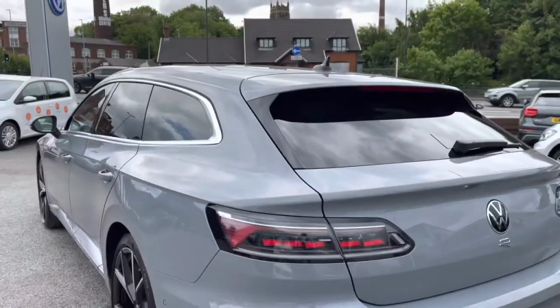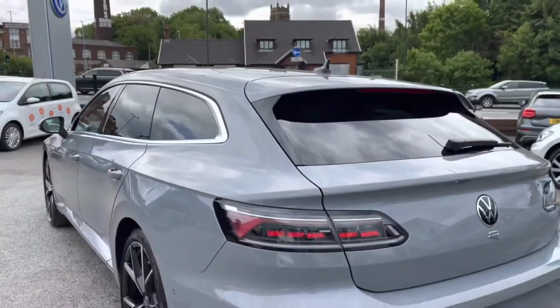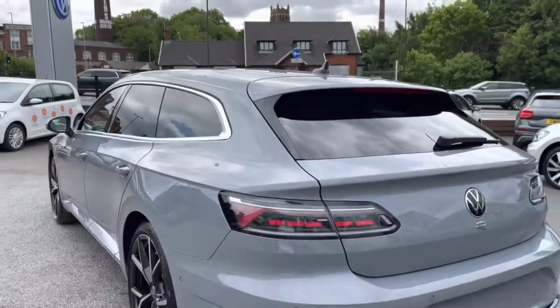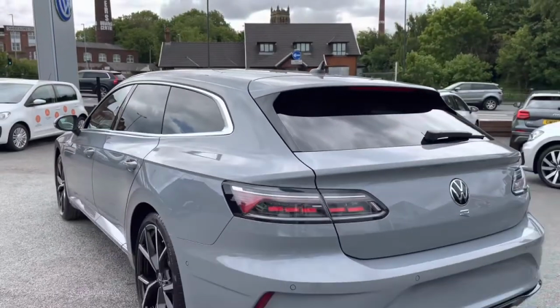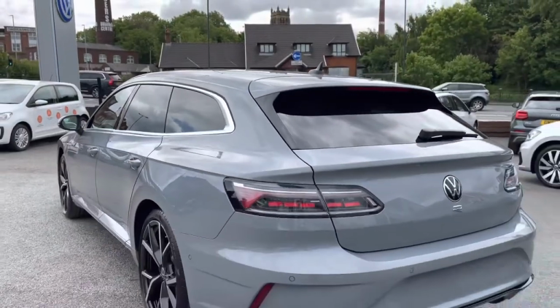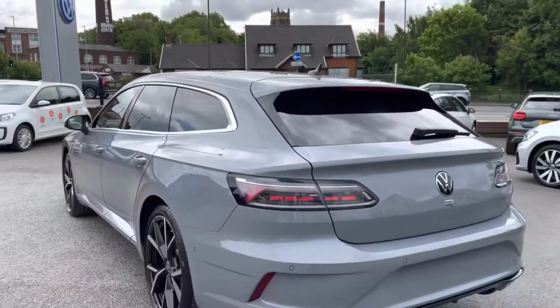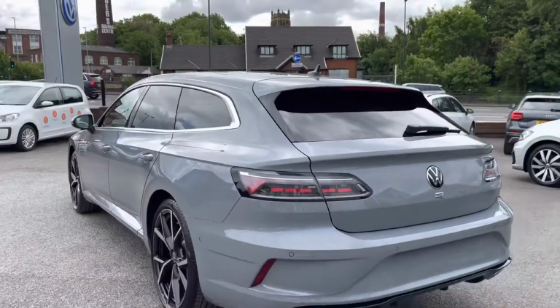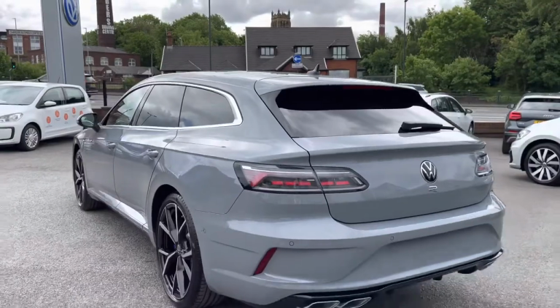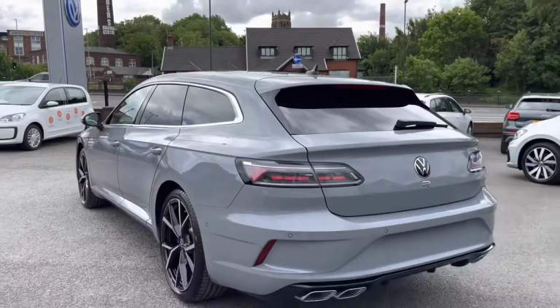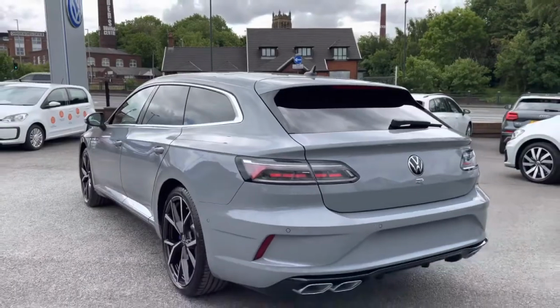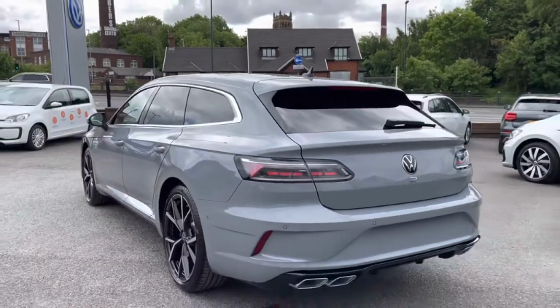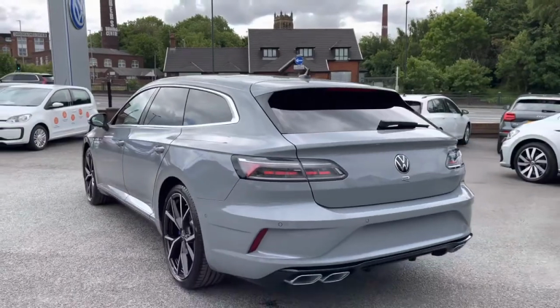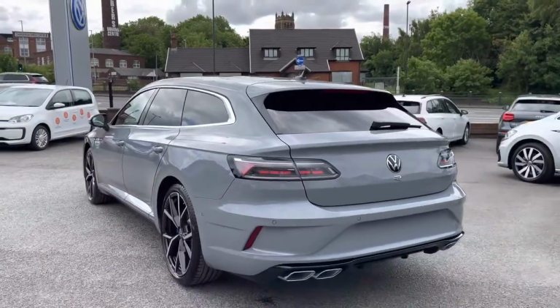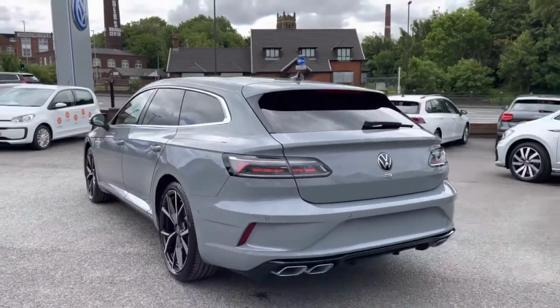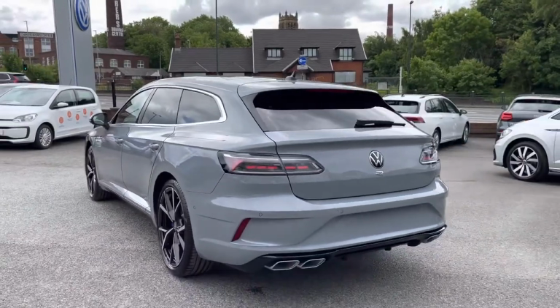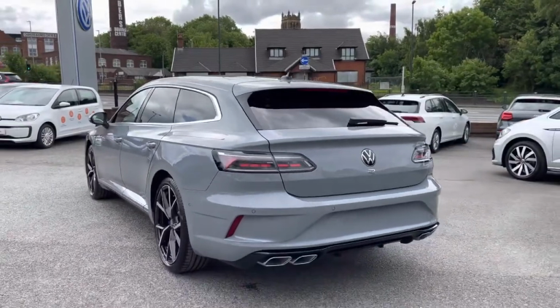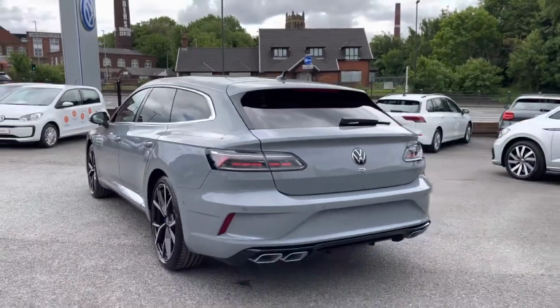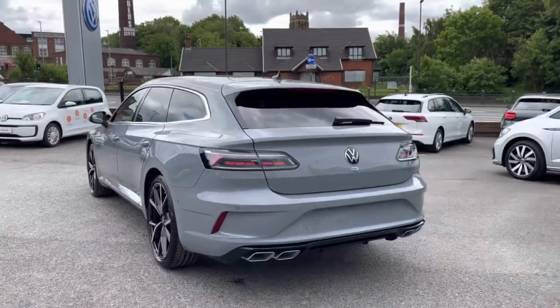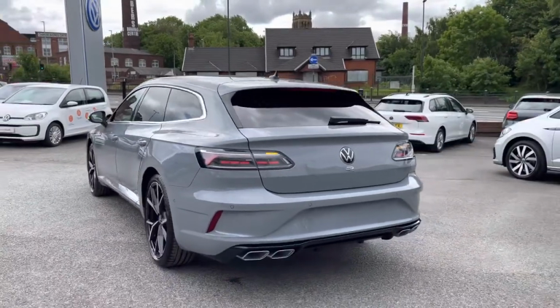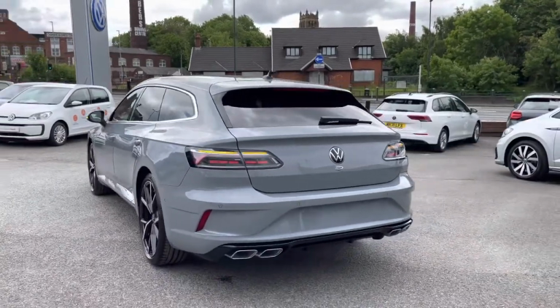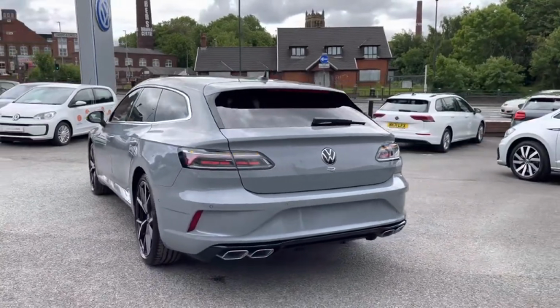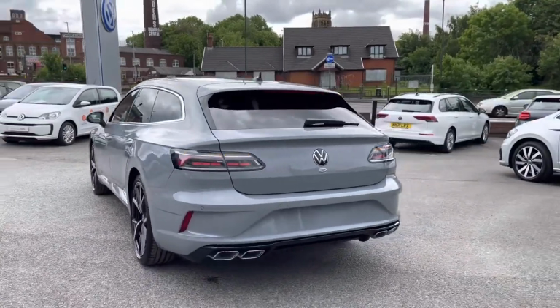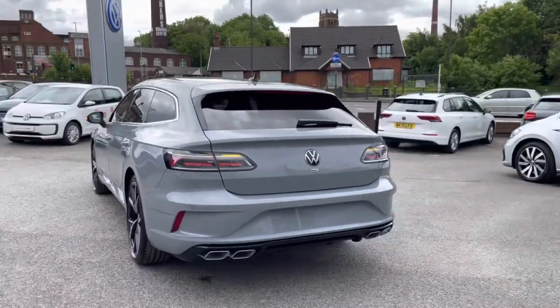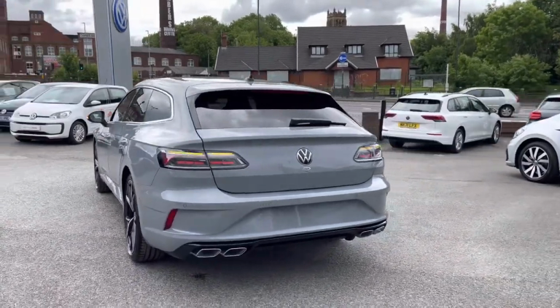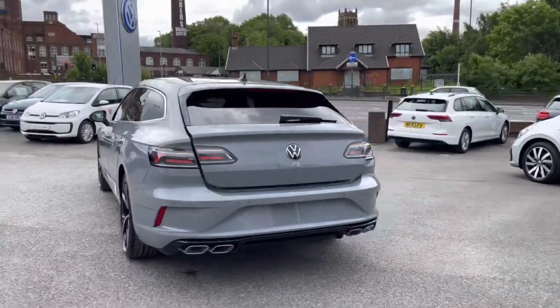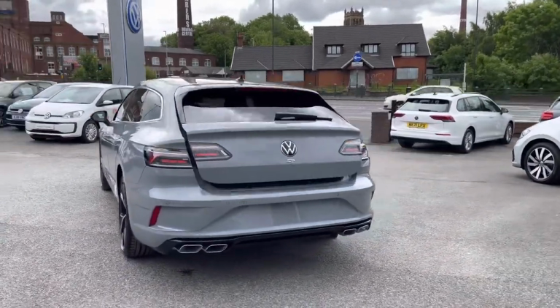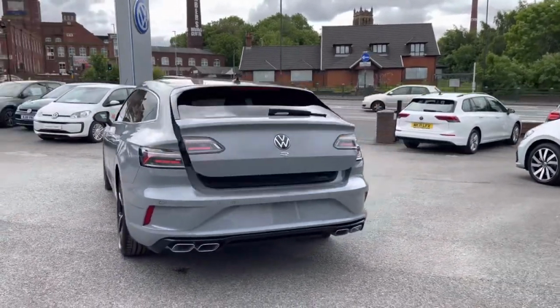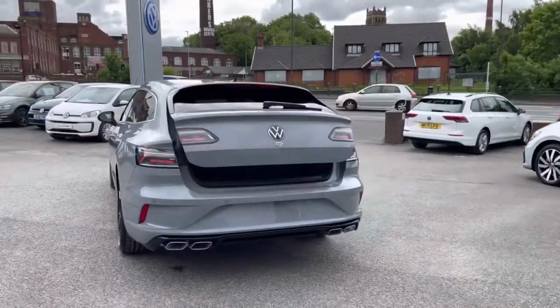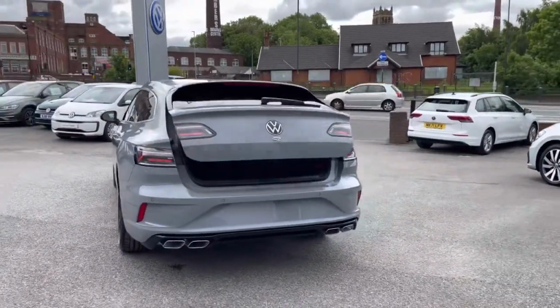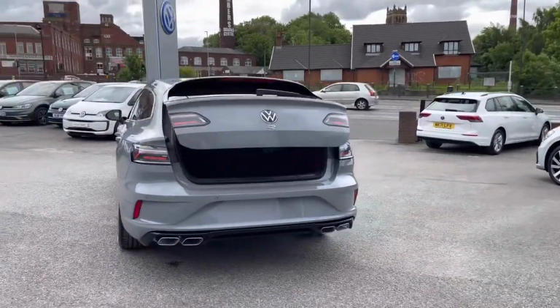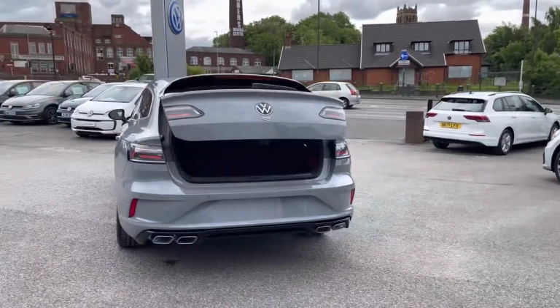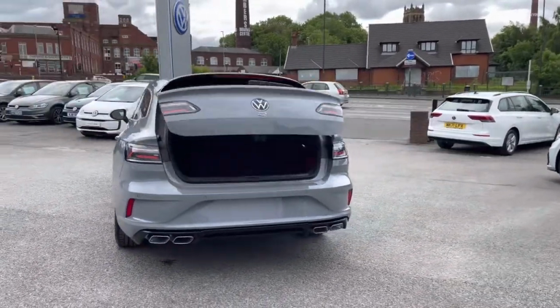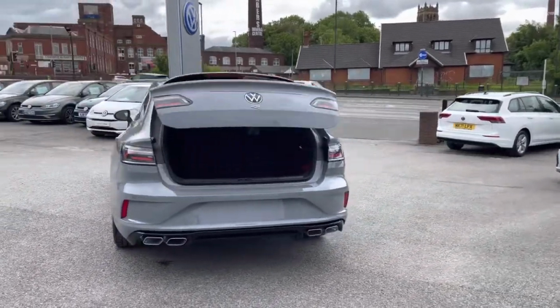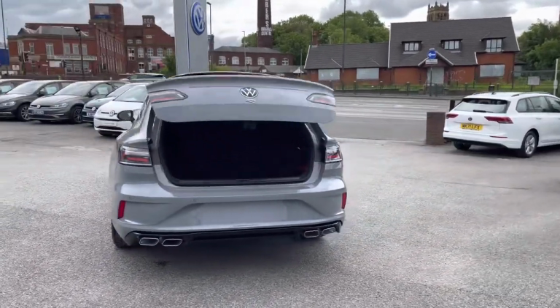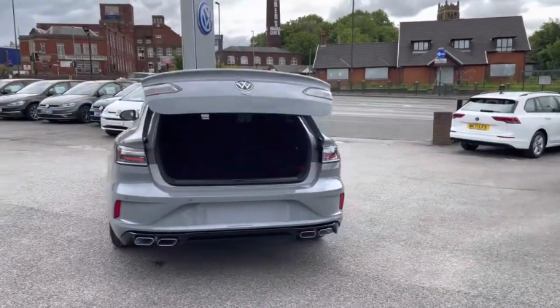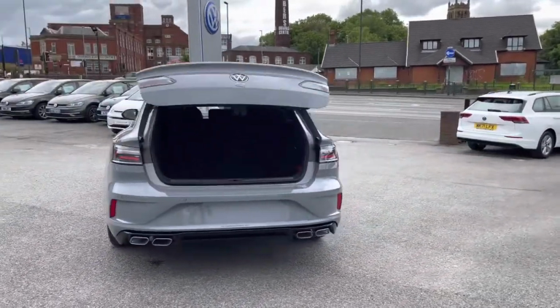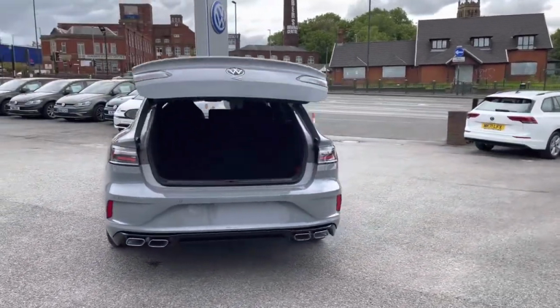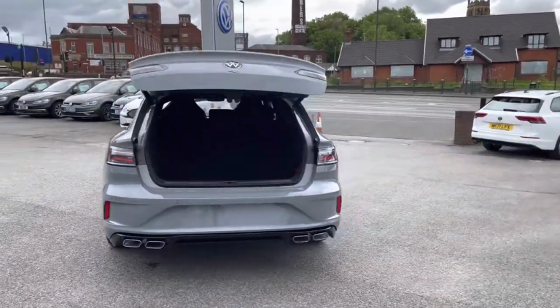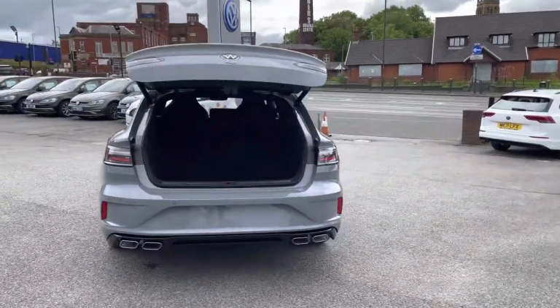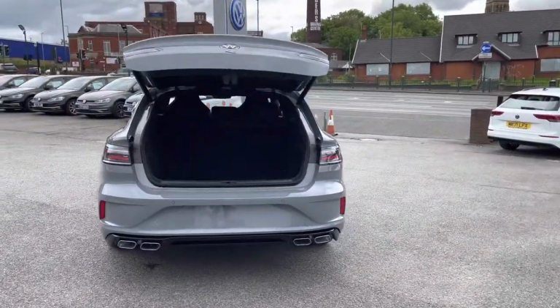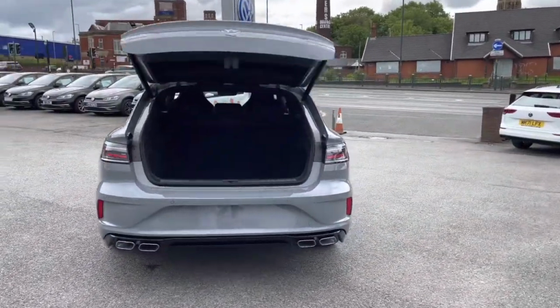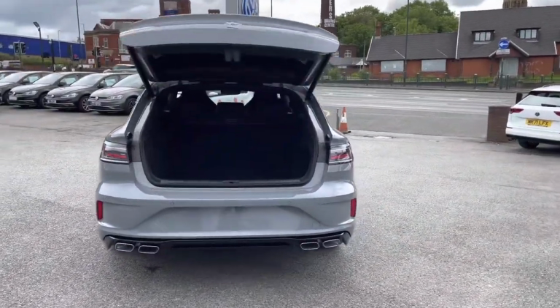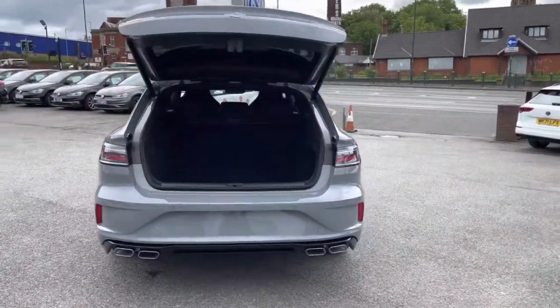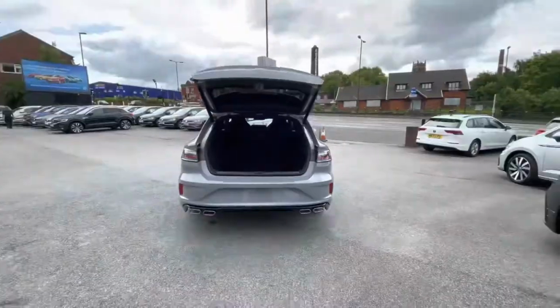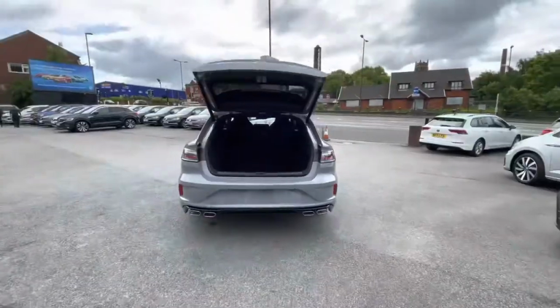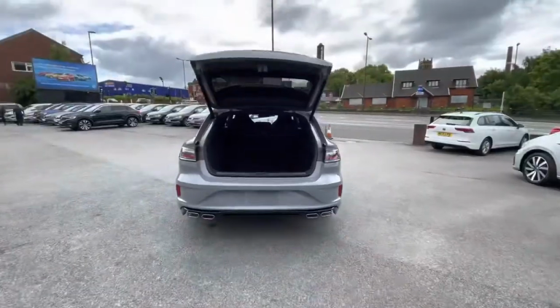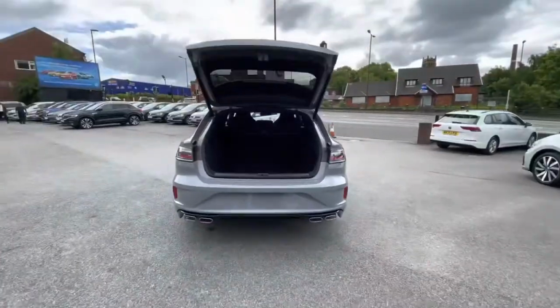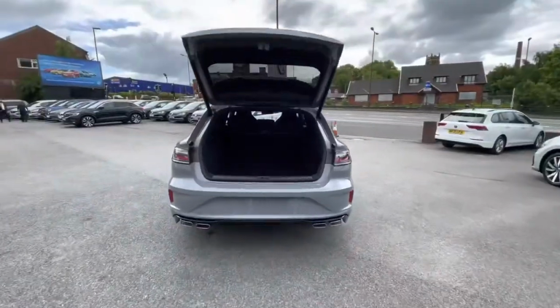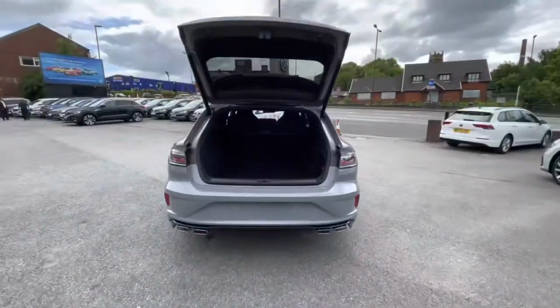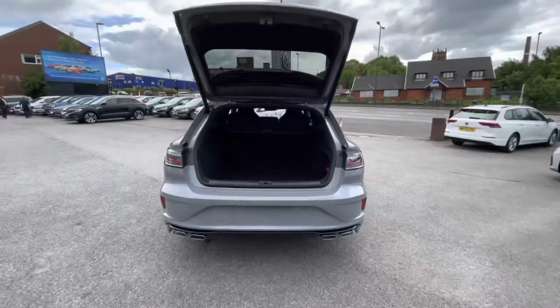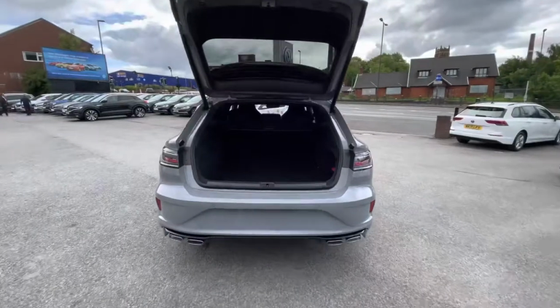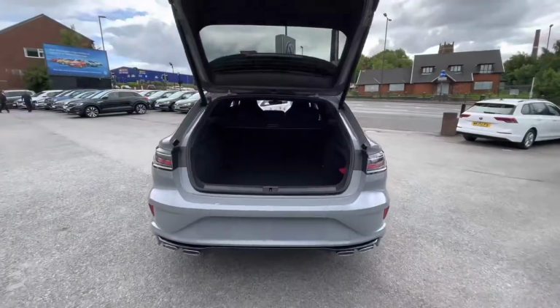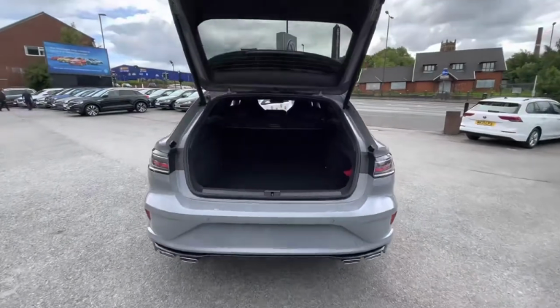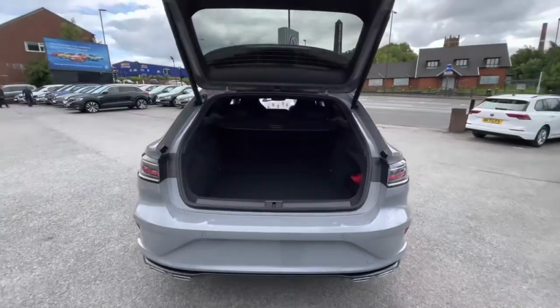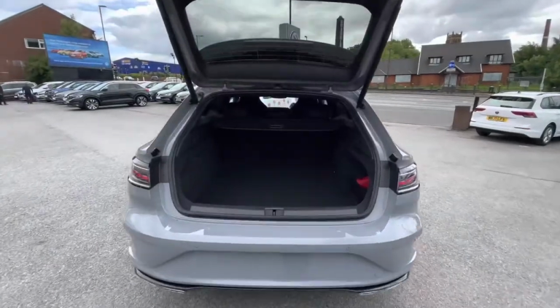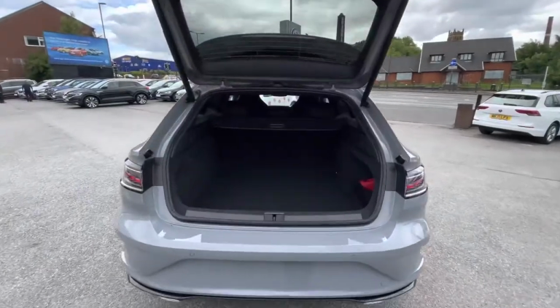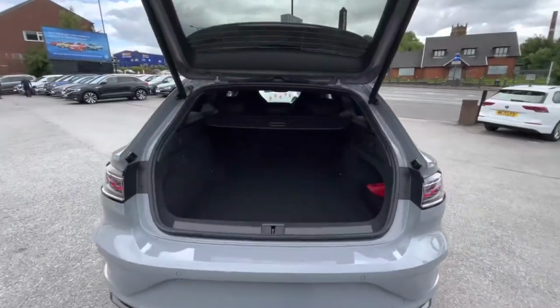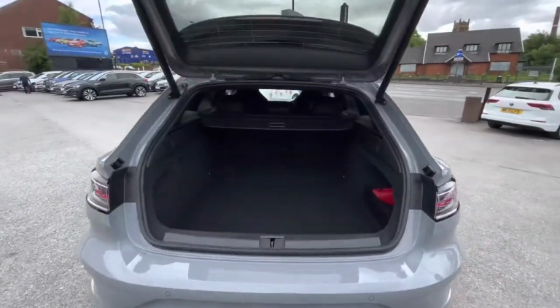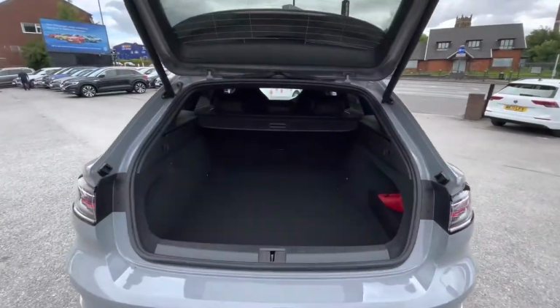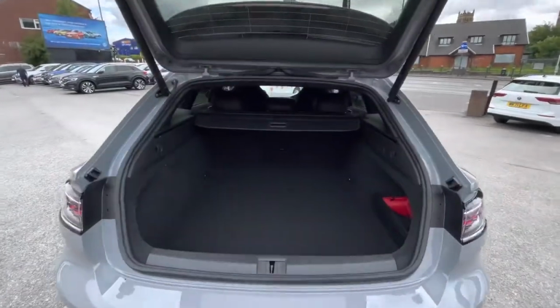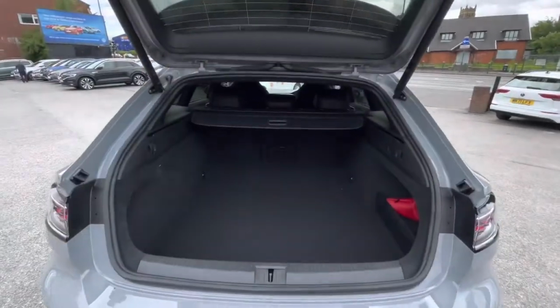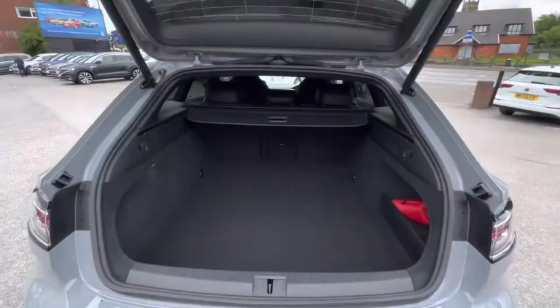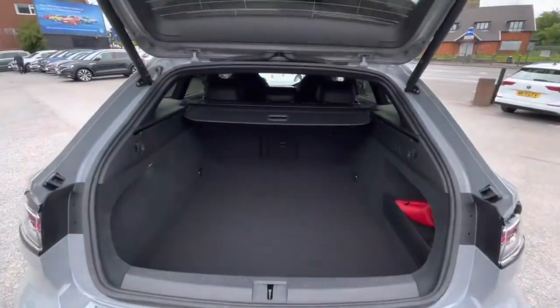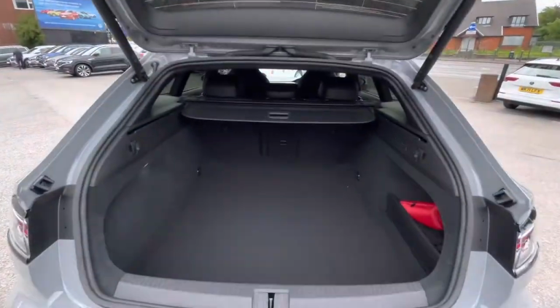As you can see, the Moonstone Grey finish looks absolutely outstanding, and this incredibly sporty car gains access to a spacious boot size just by holding the button on the key.